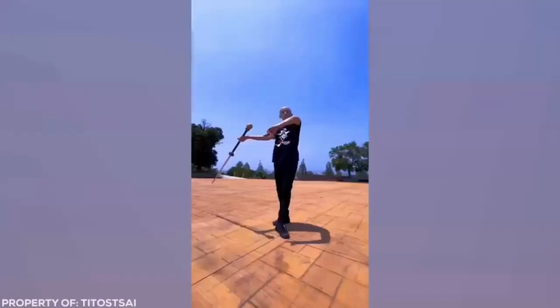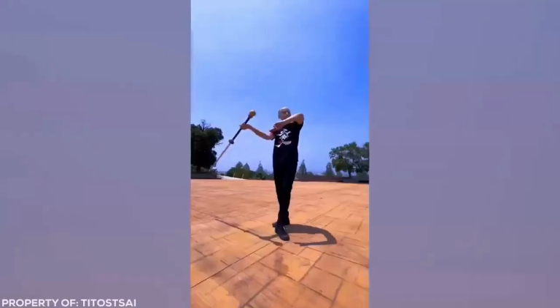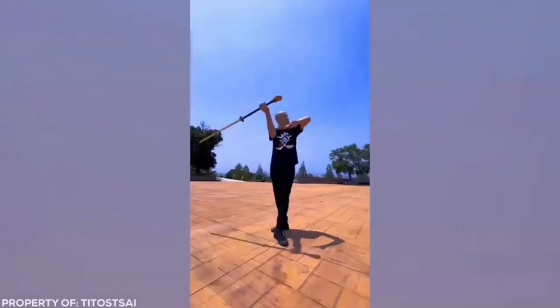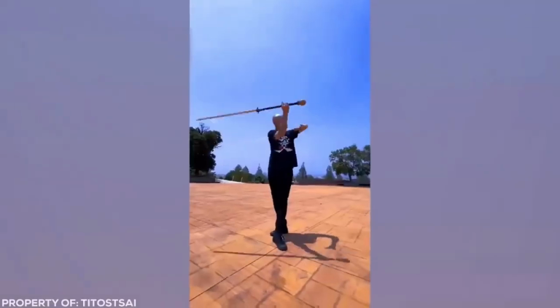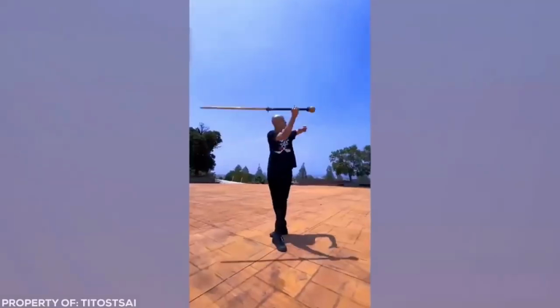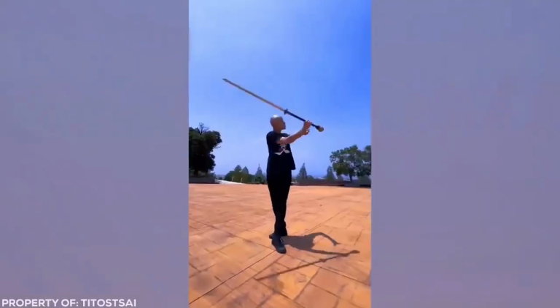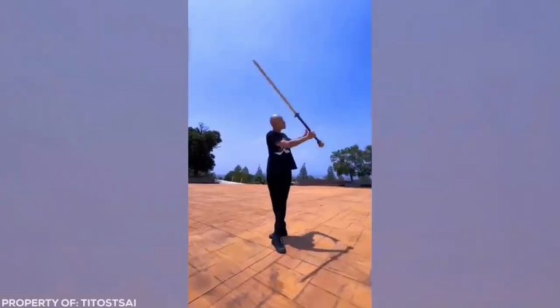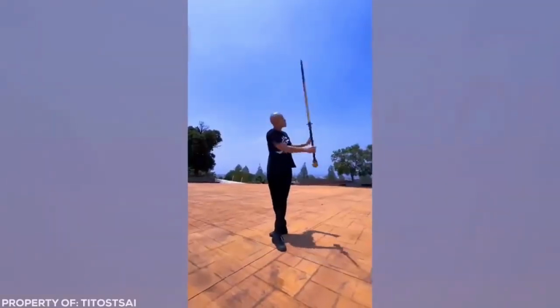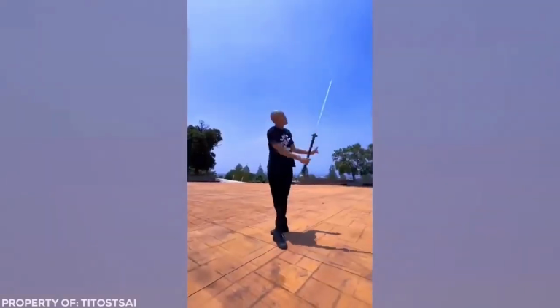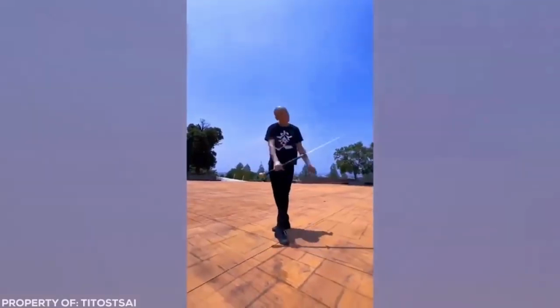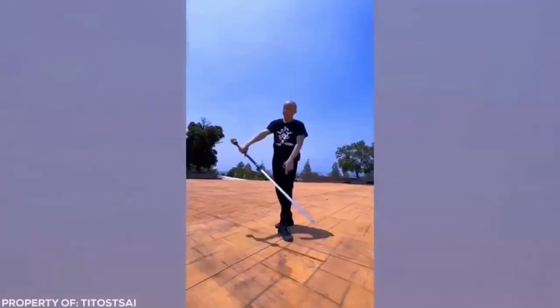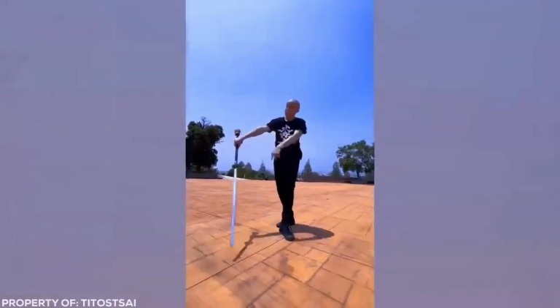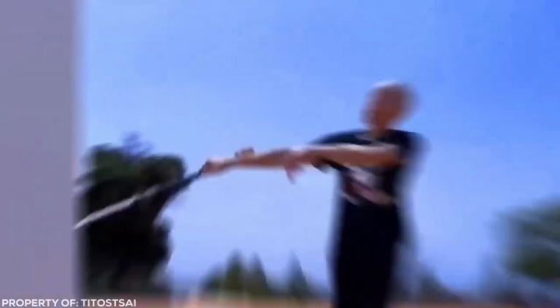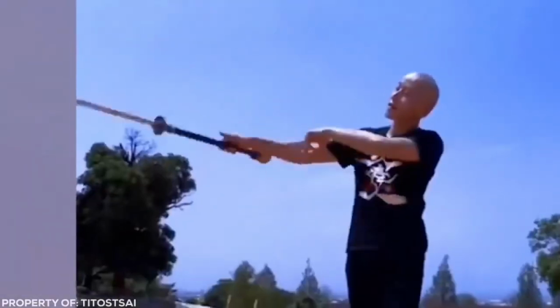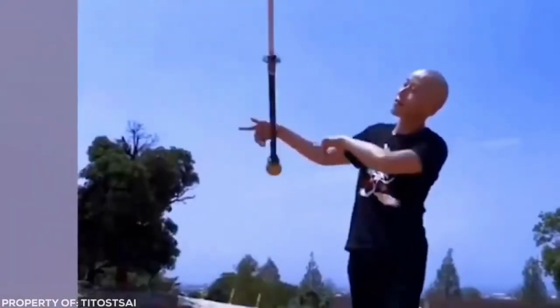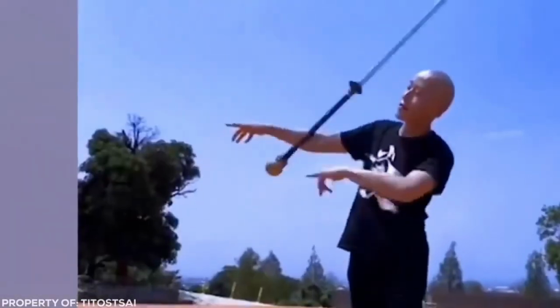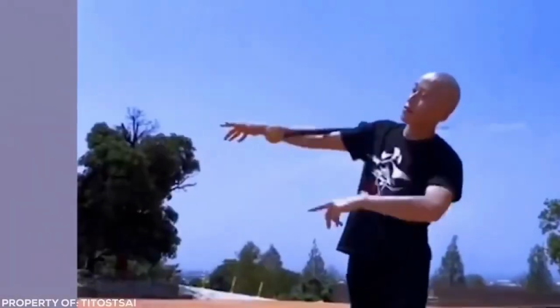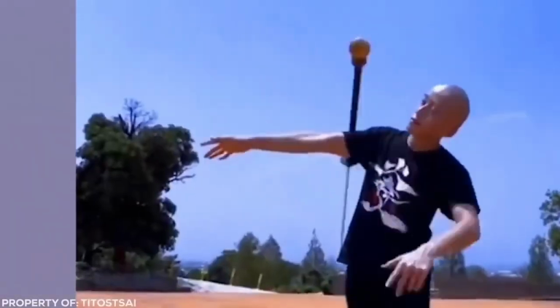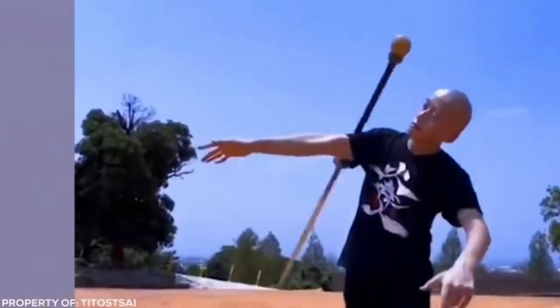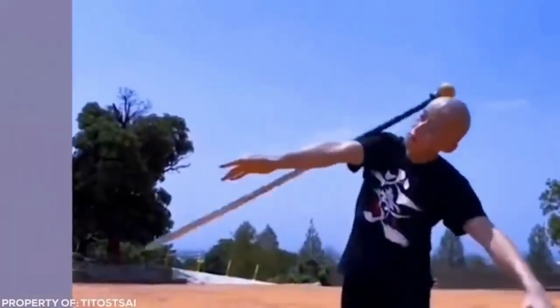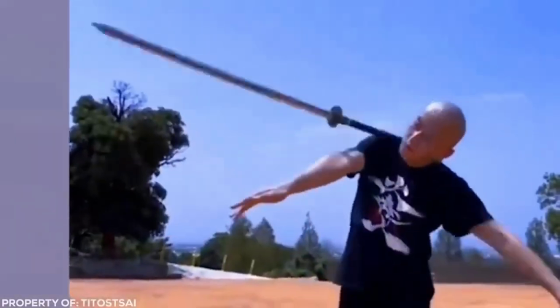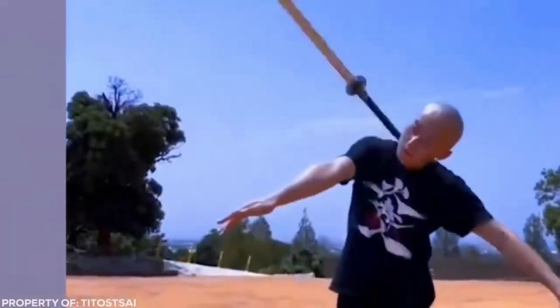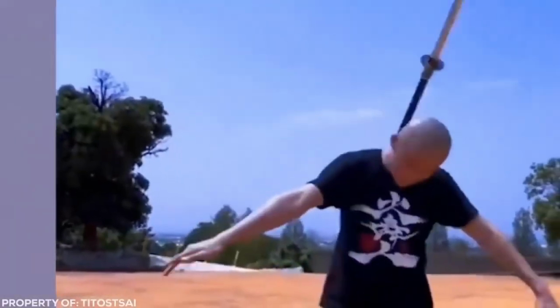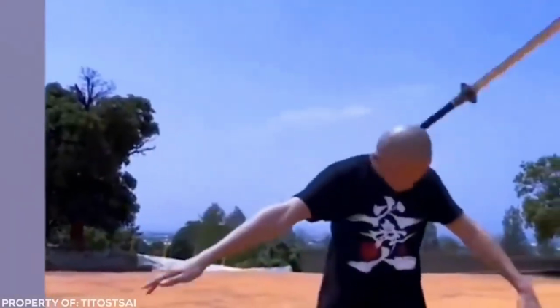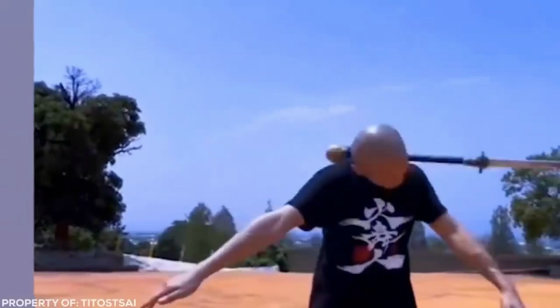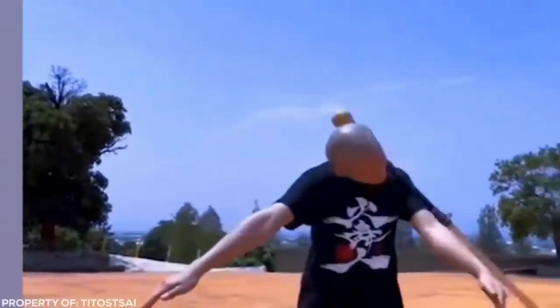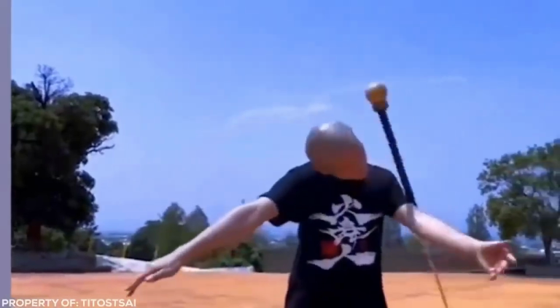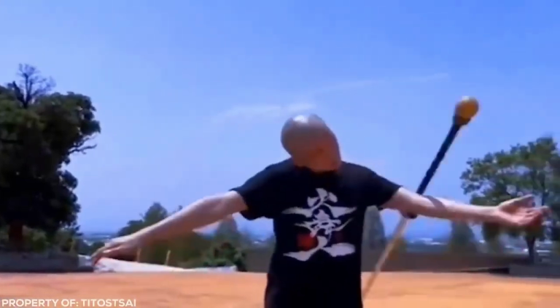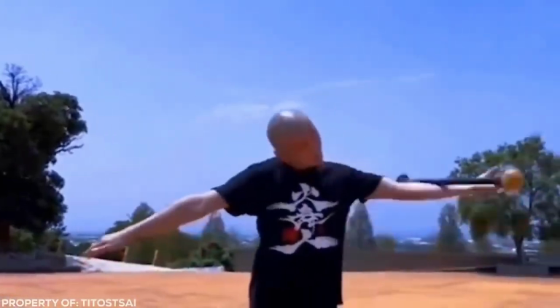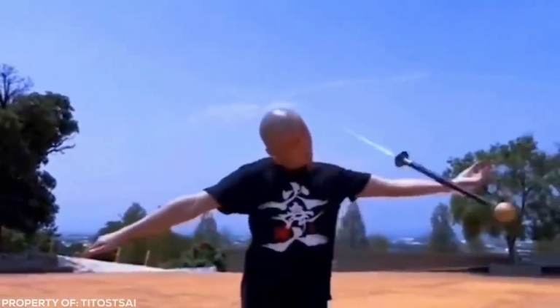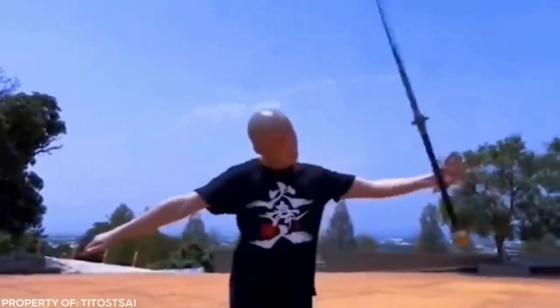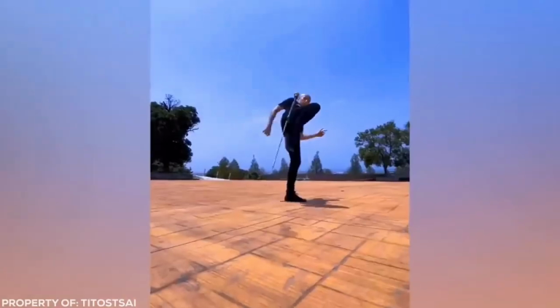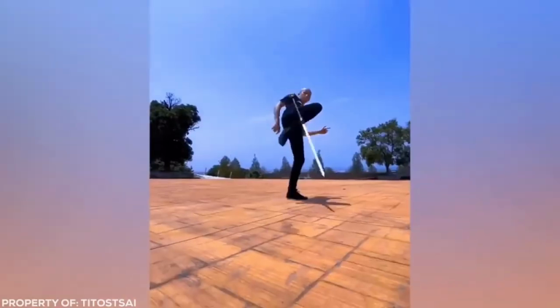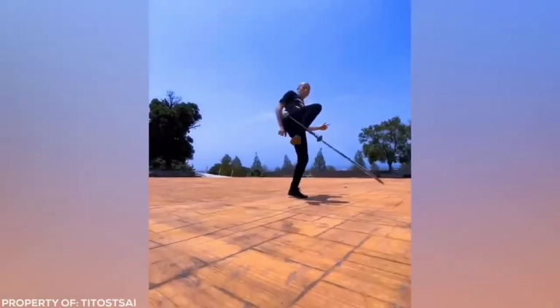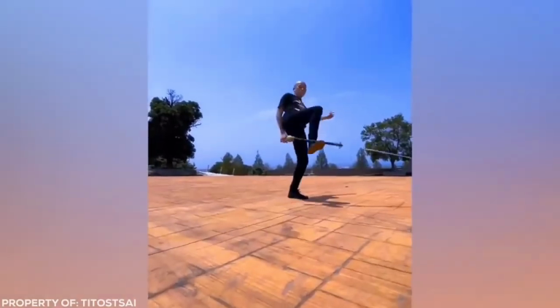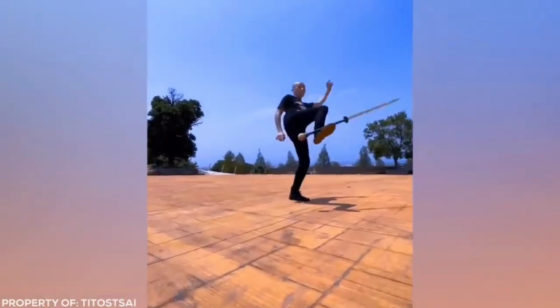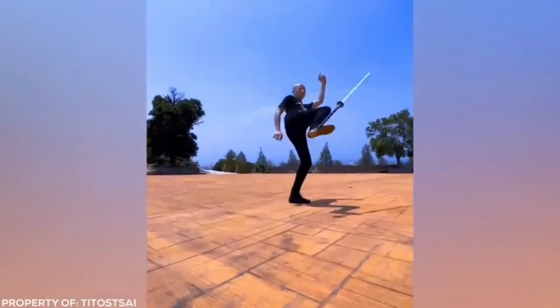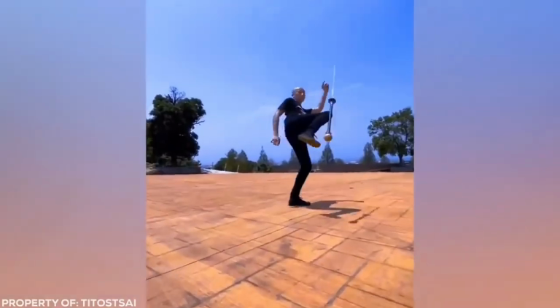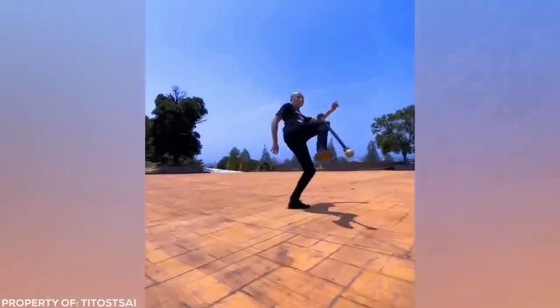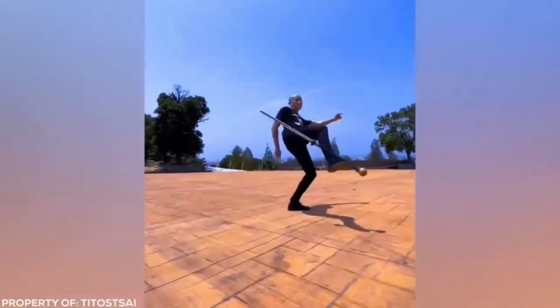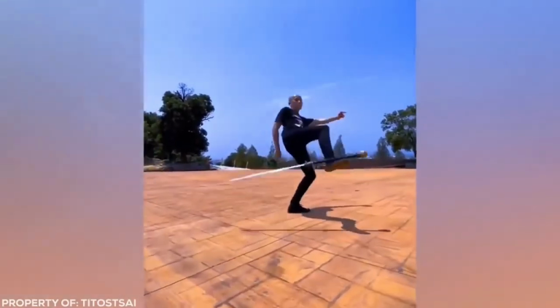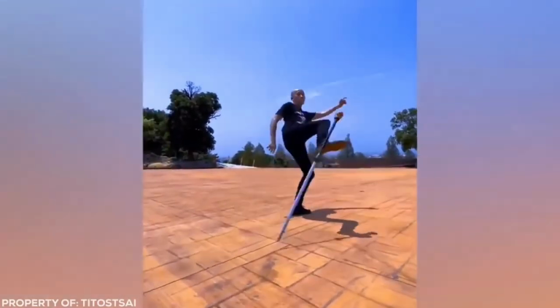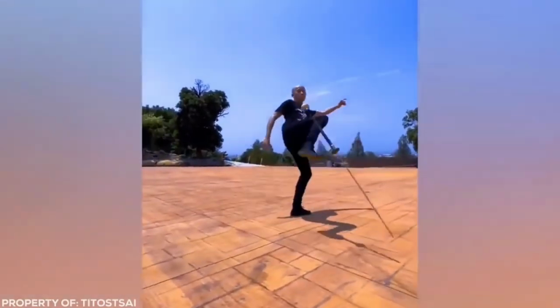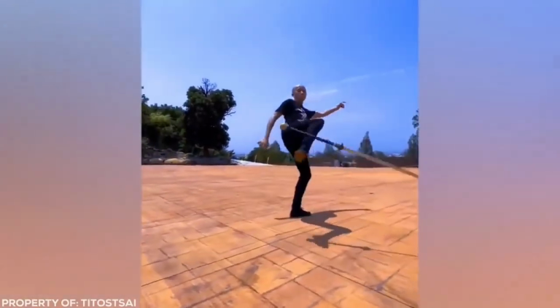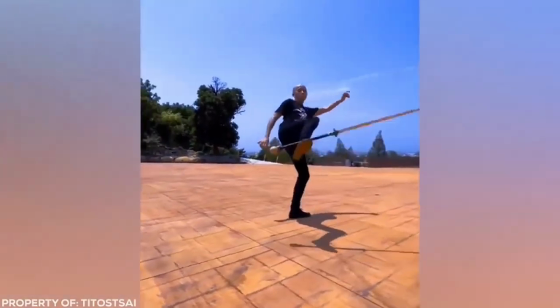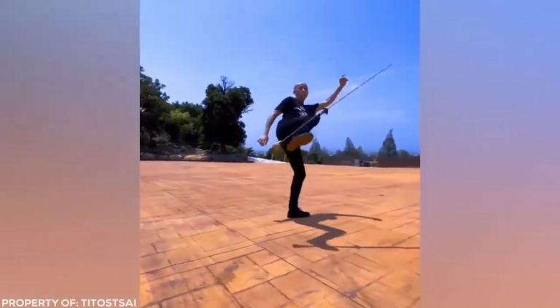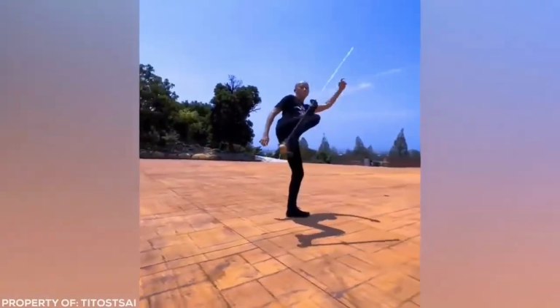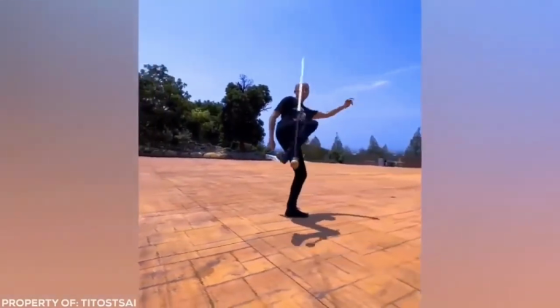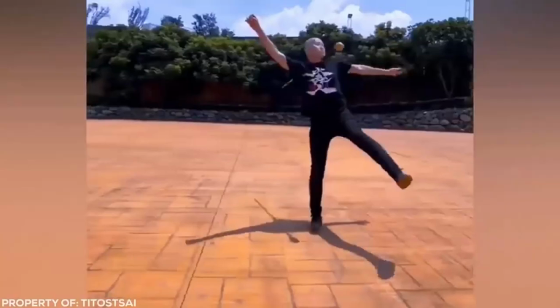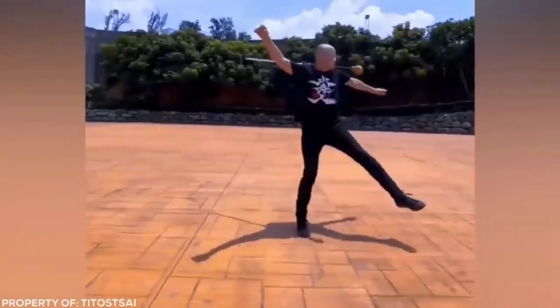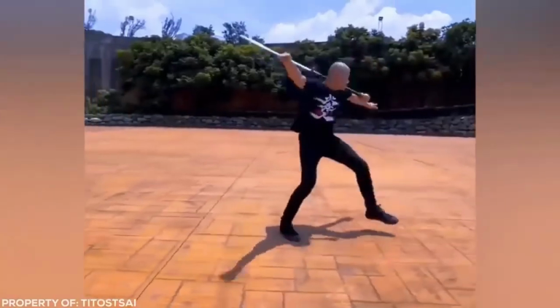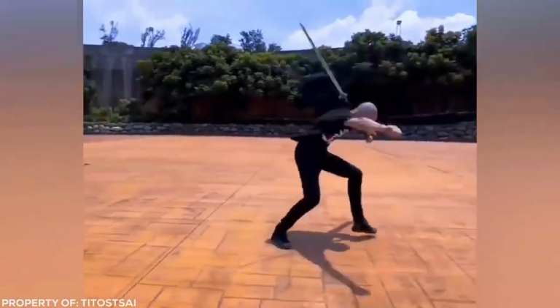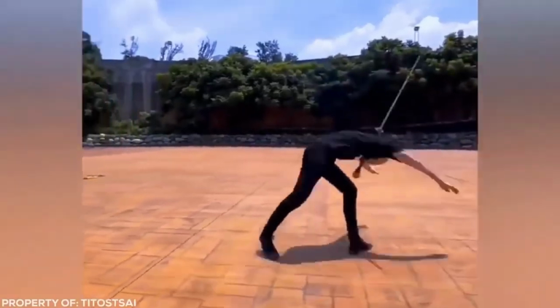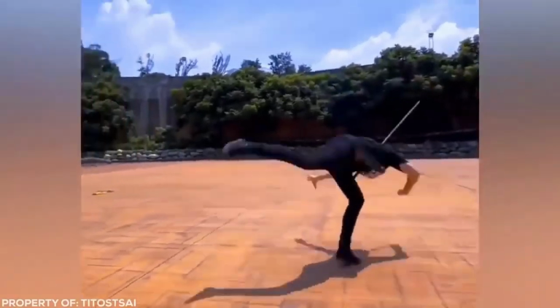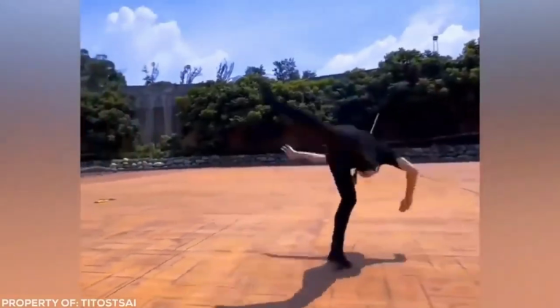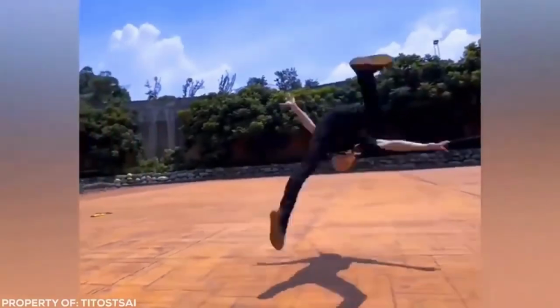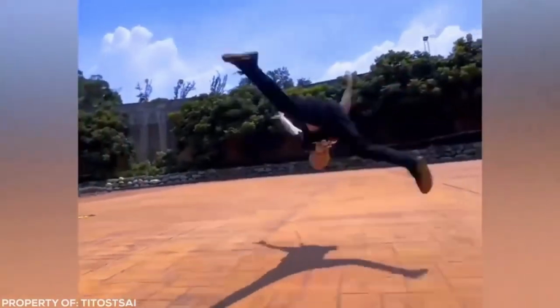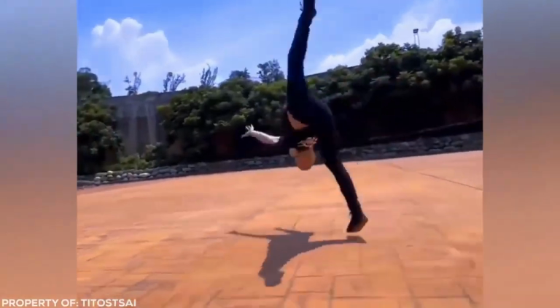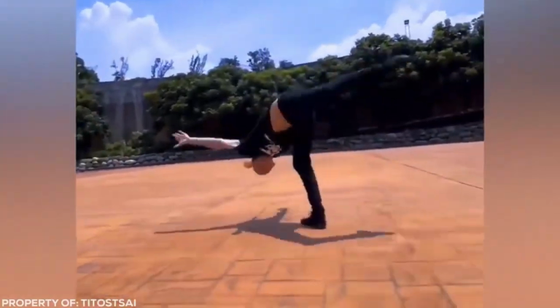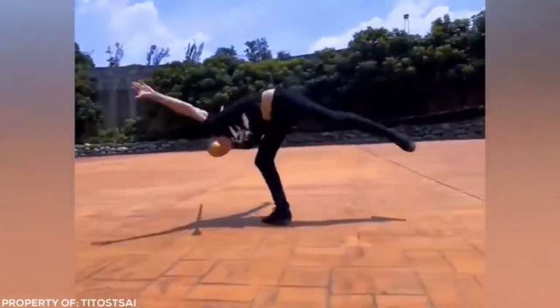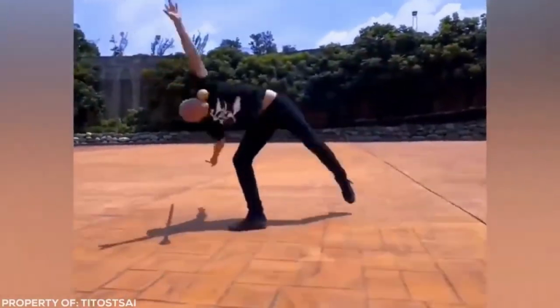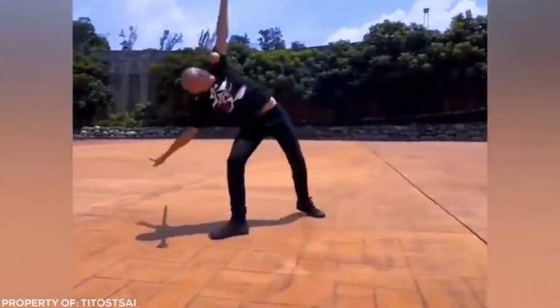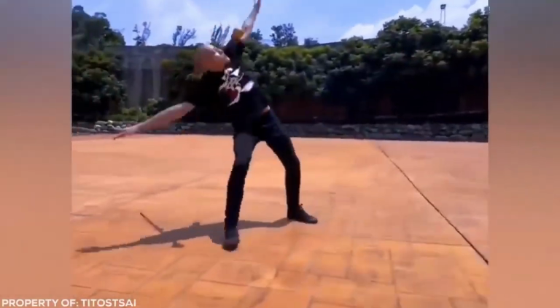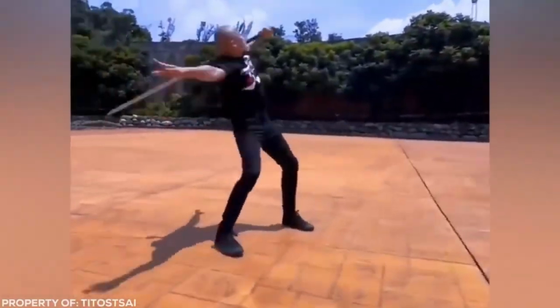When it comes to swords, most fighters hold the weapon firmly in their hands. This warrior lets his blades spin and roll over his body with frightening speed.